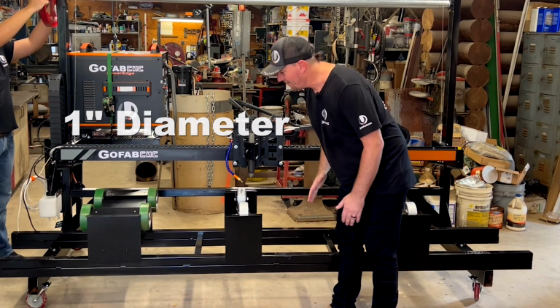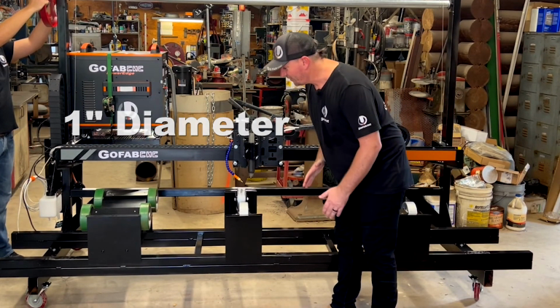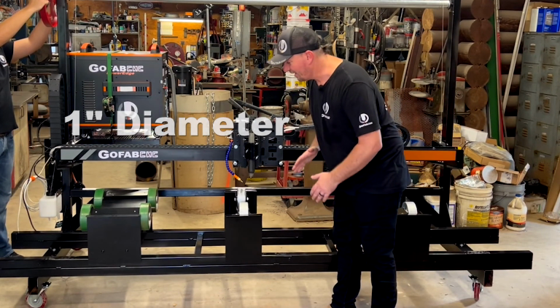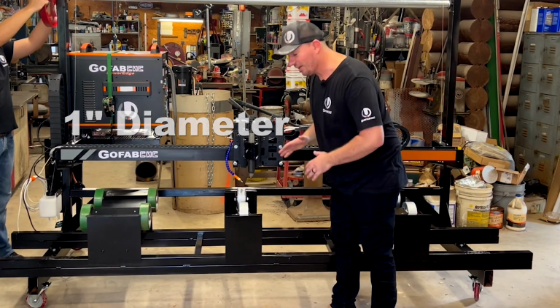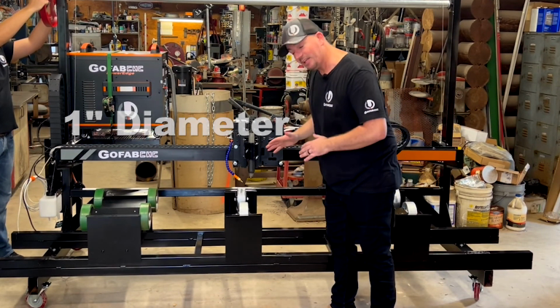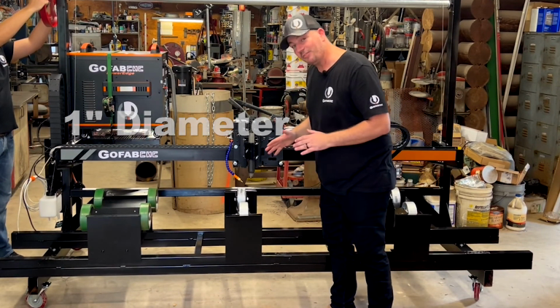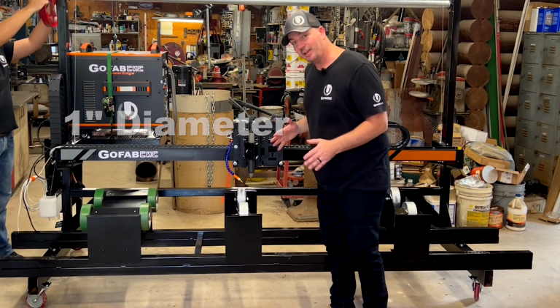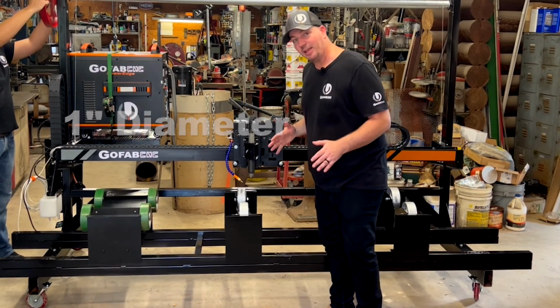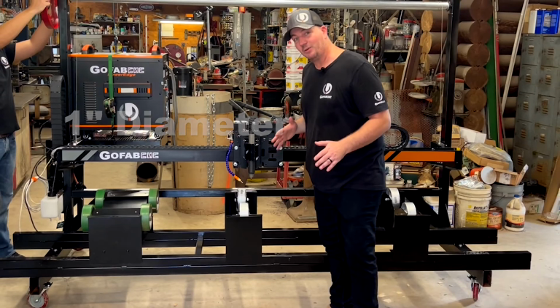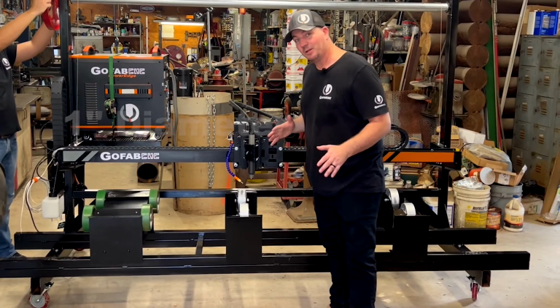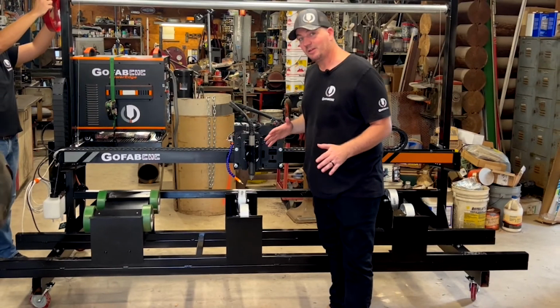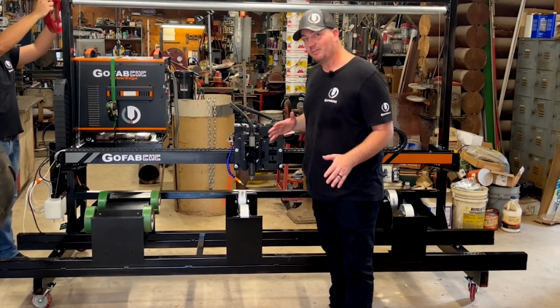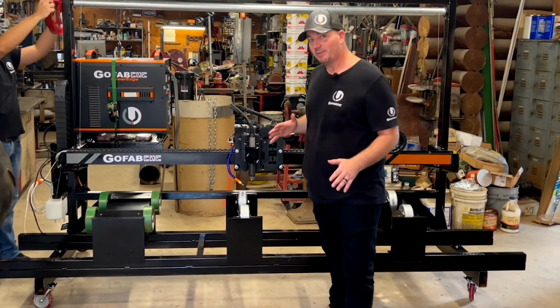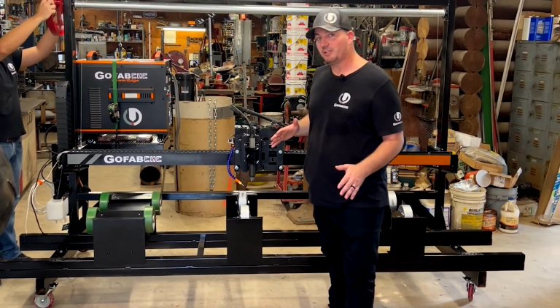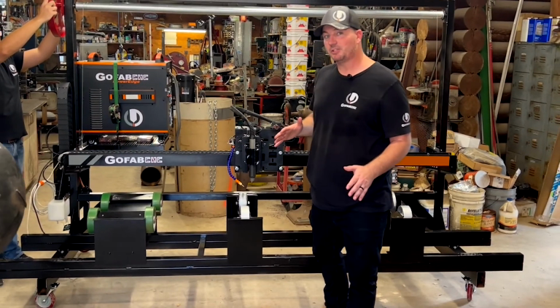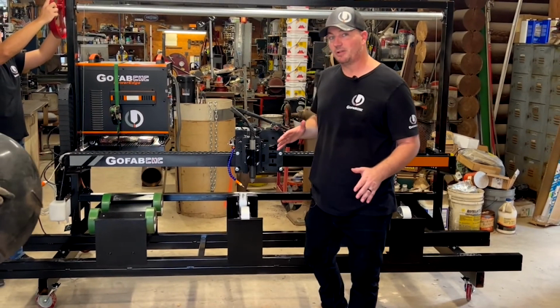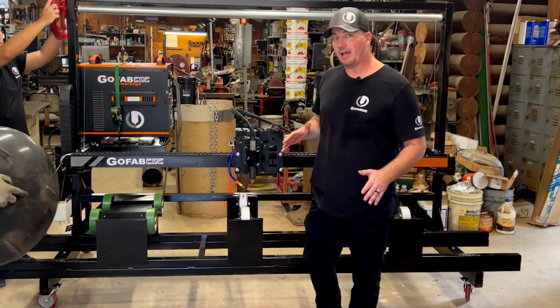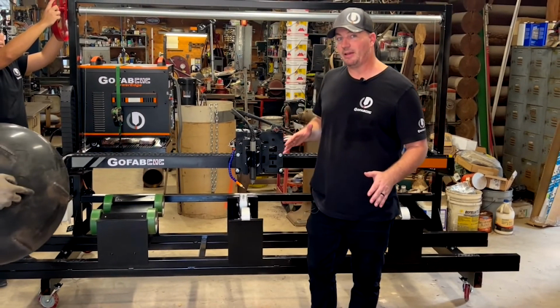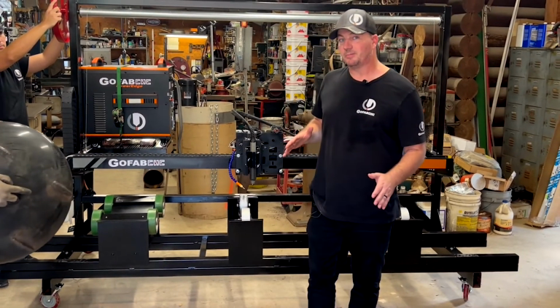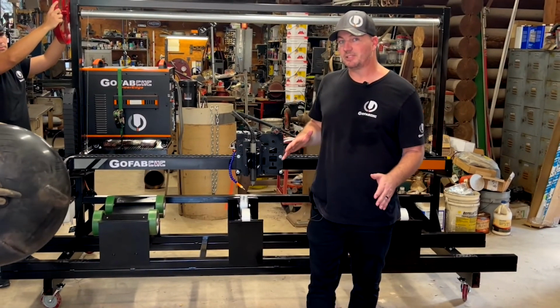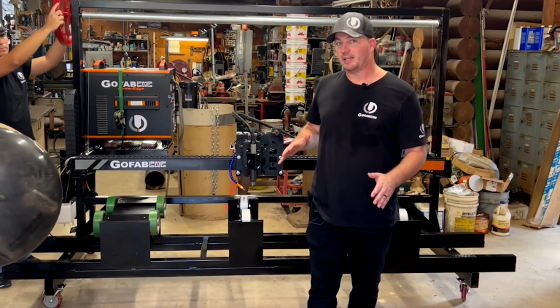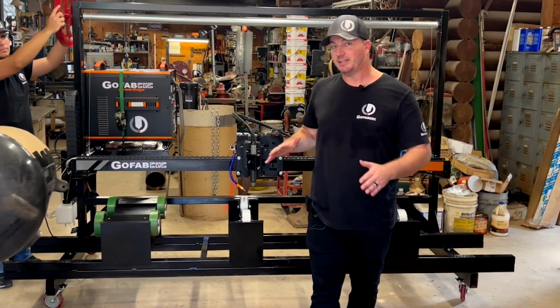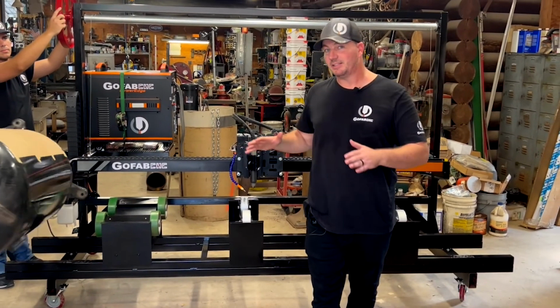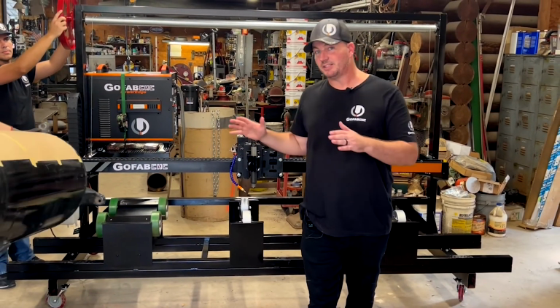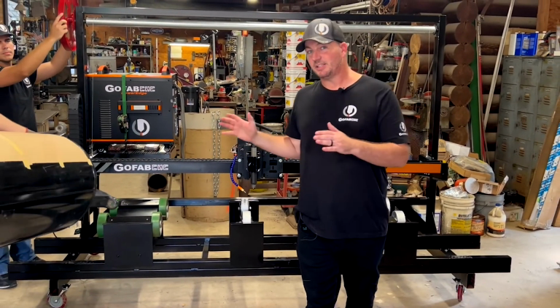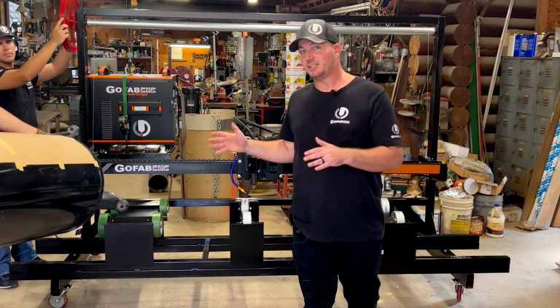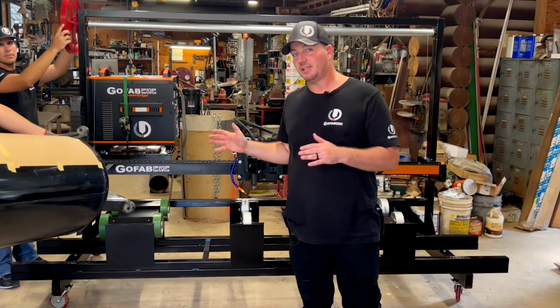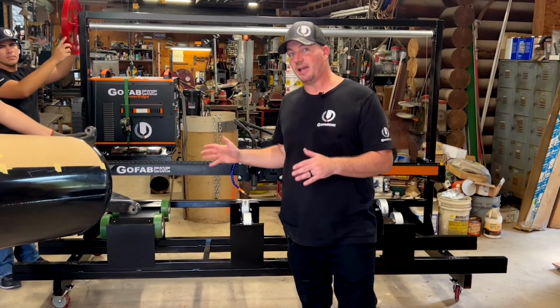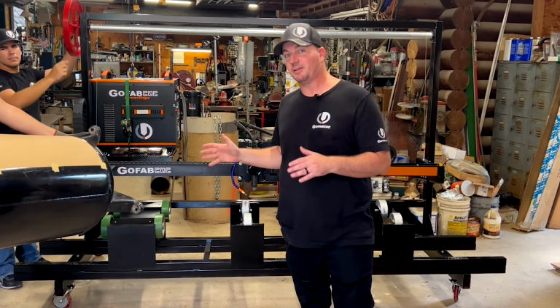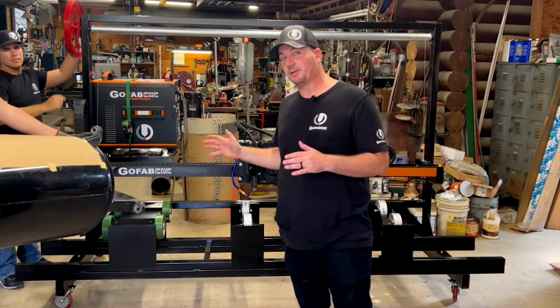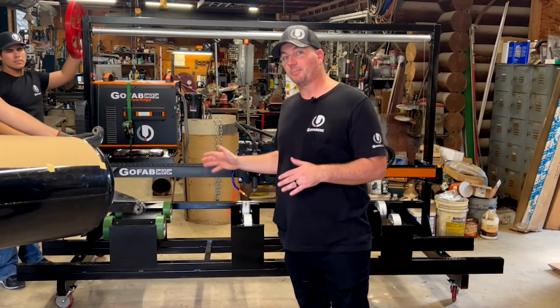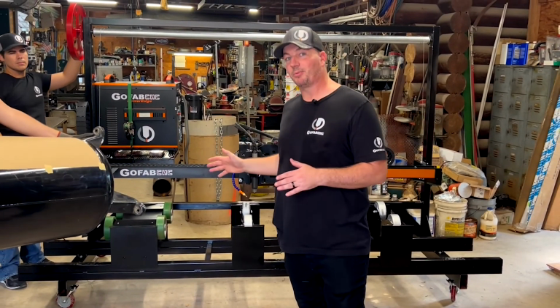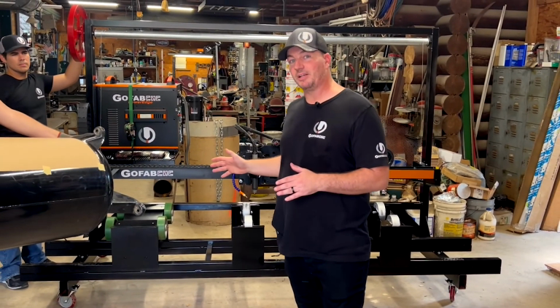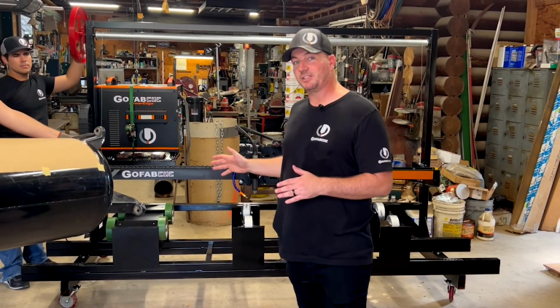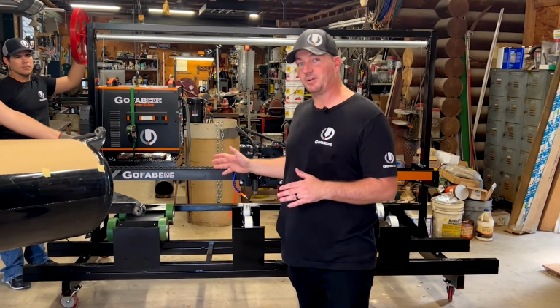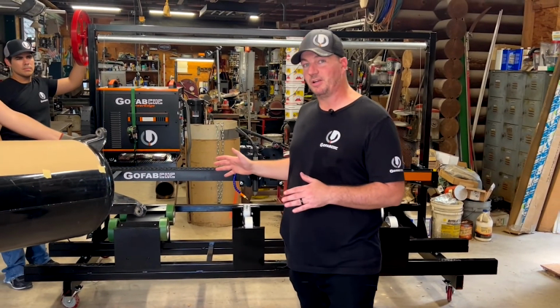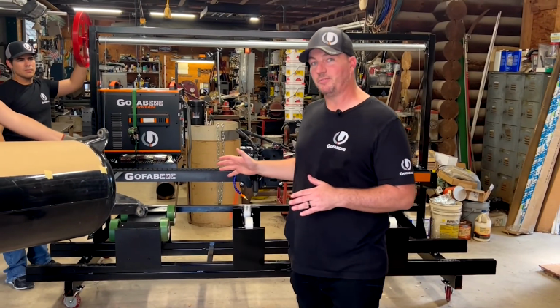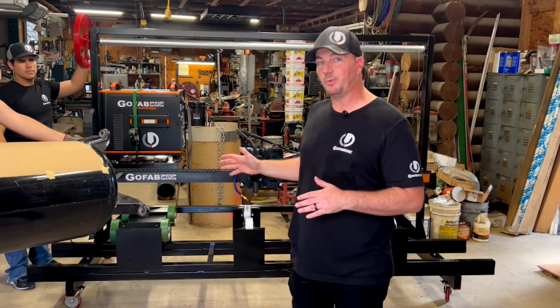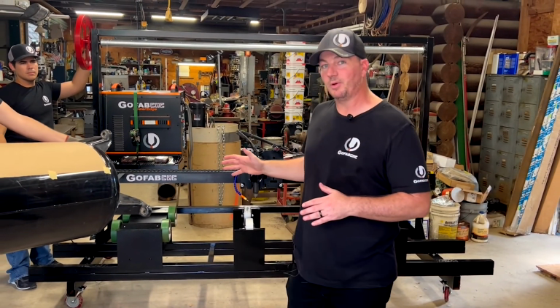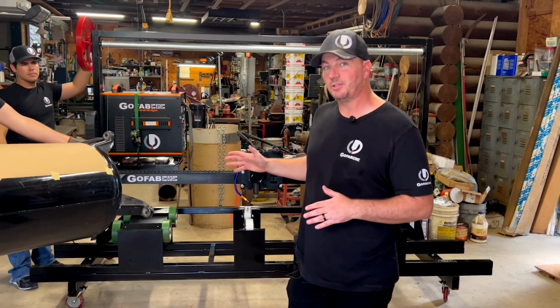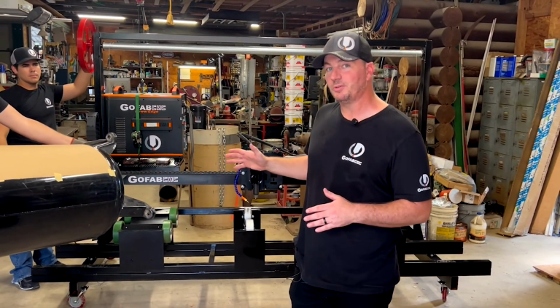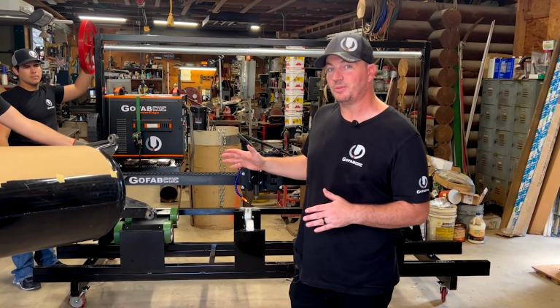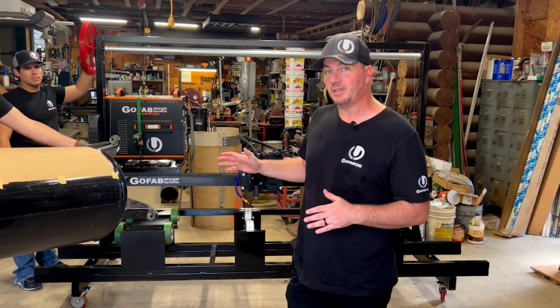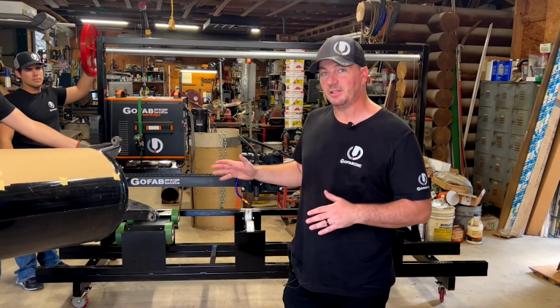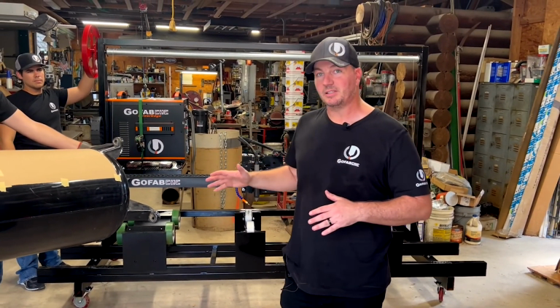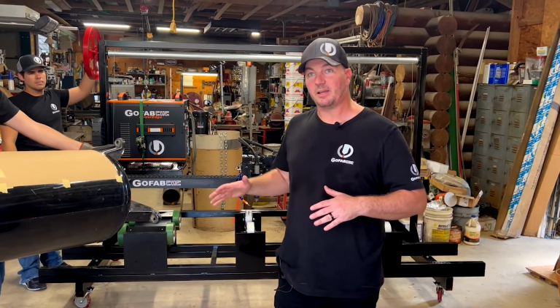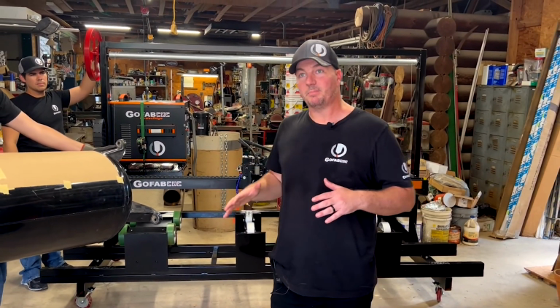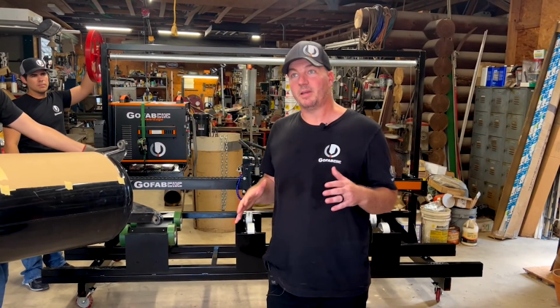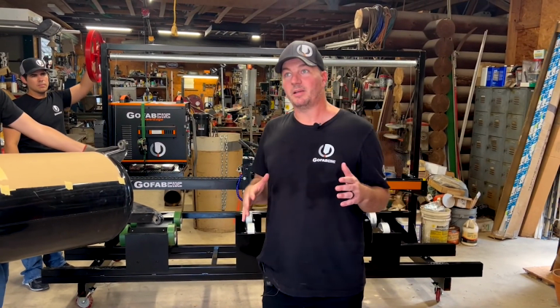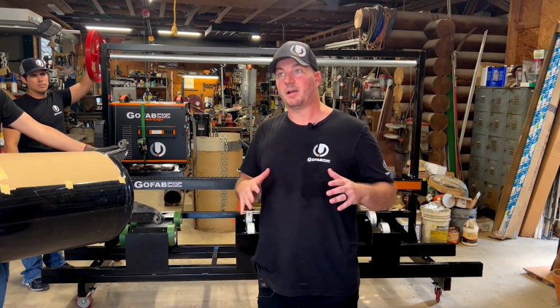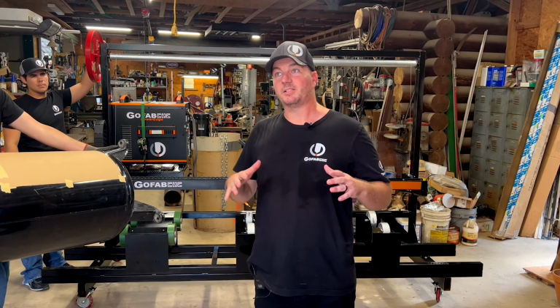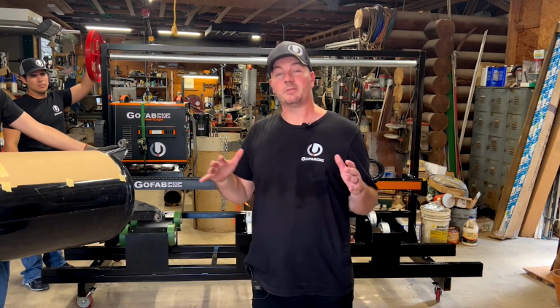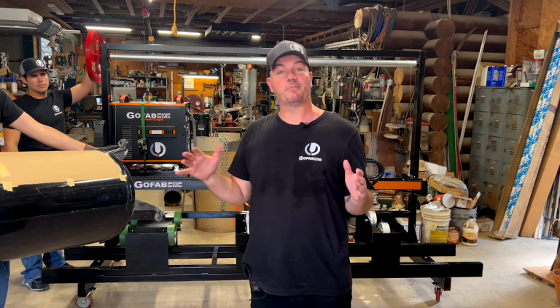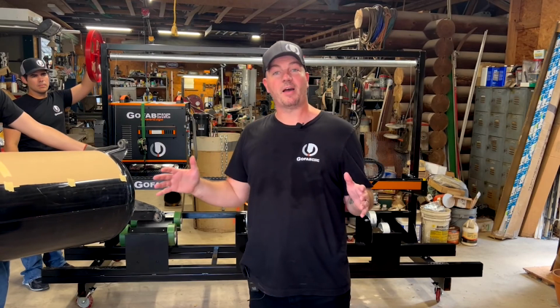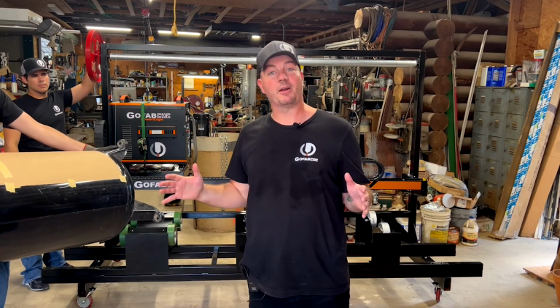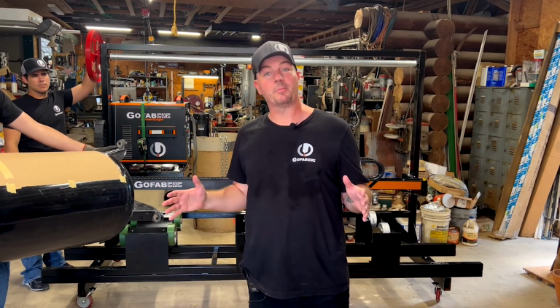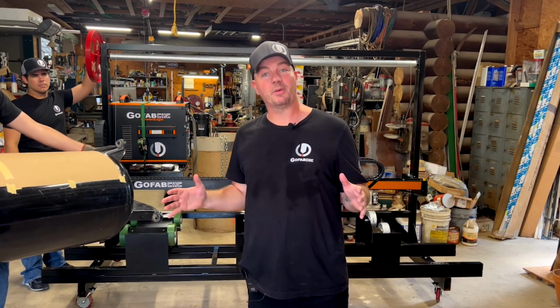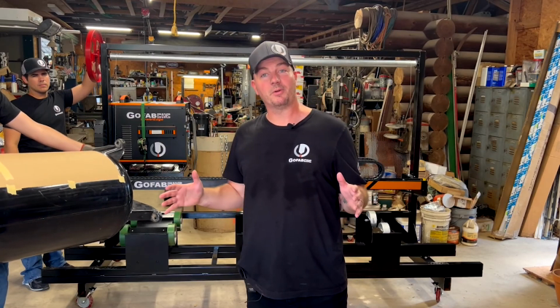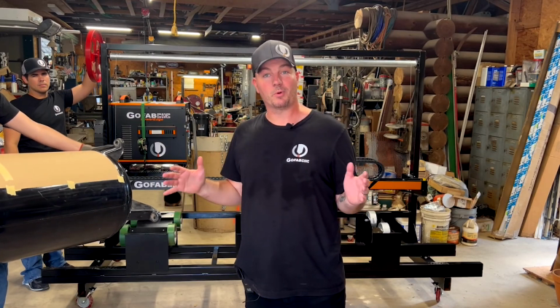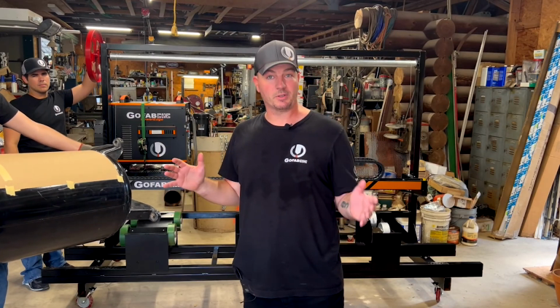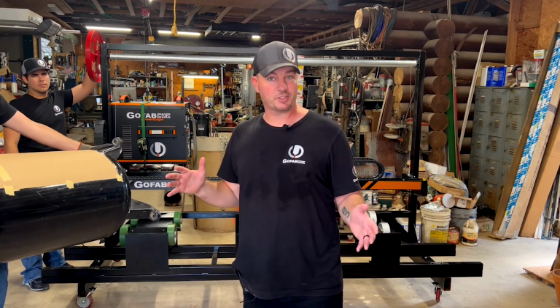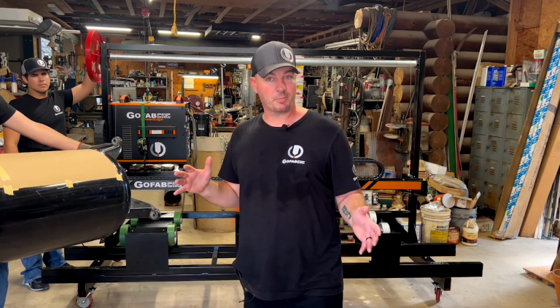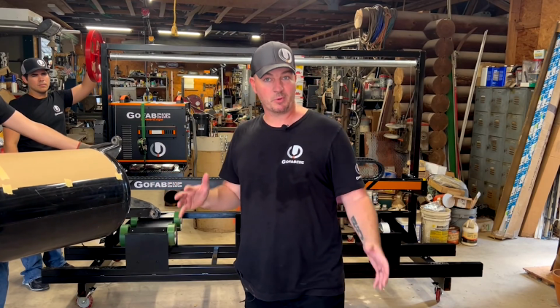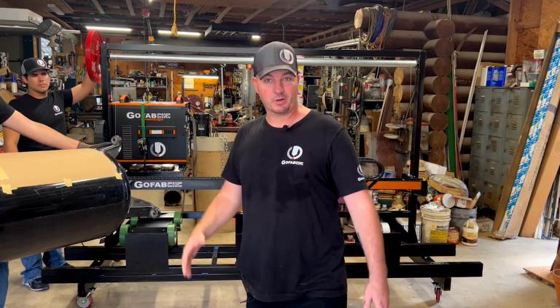It can even handle unconventional items like this 60 gallon compressor if you want to do things like make a custom fire pit or a smoker.